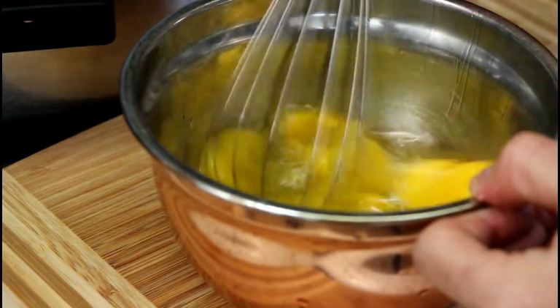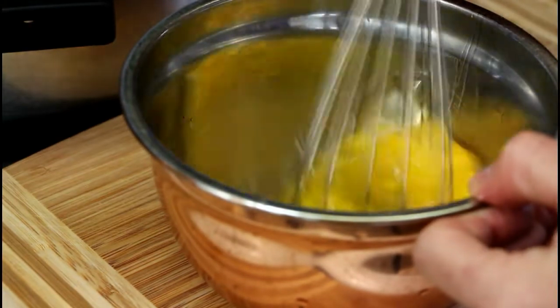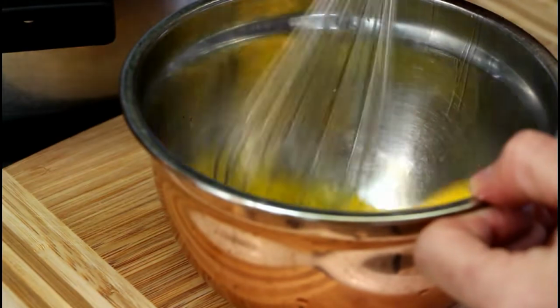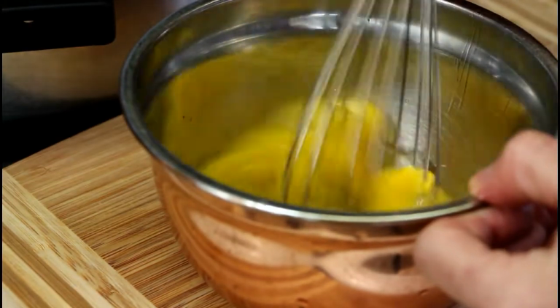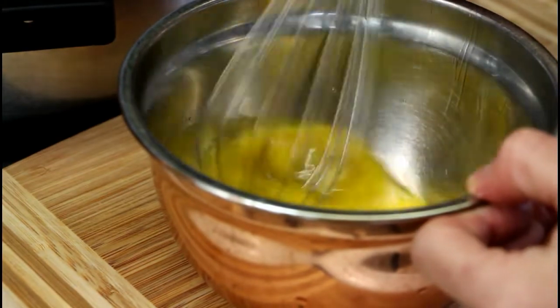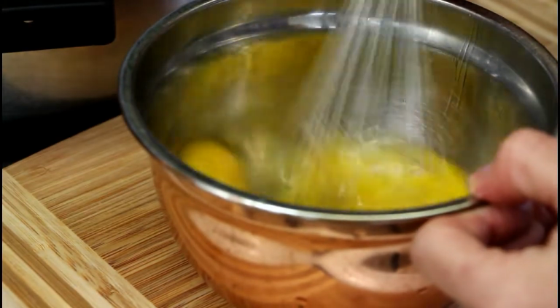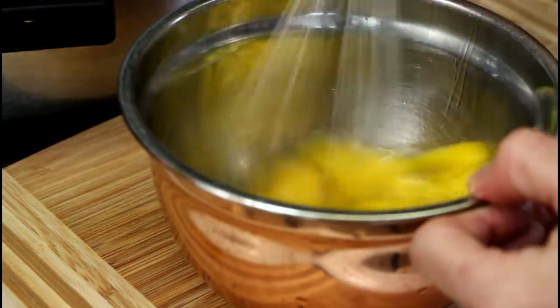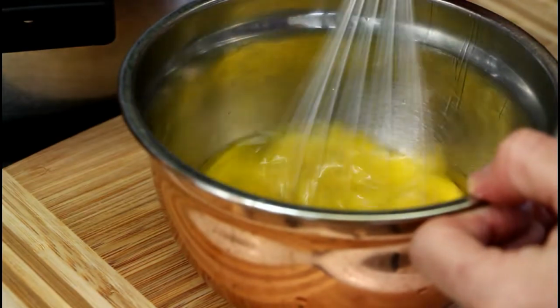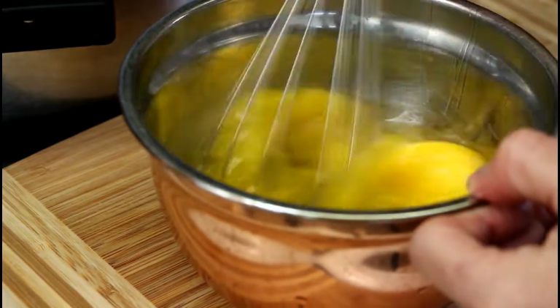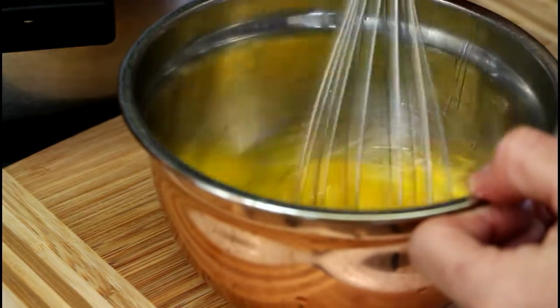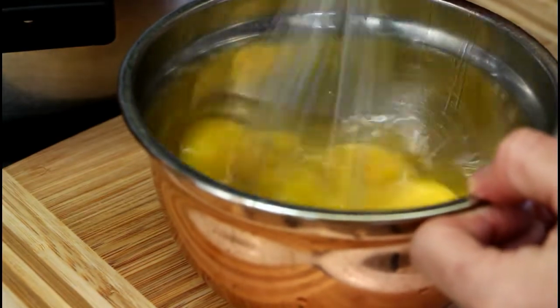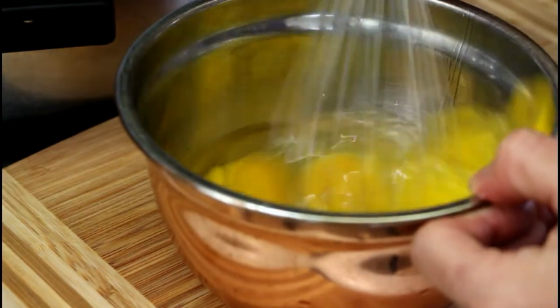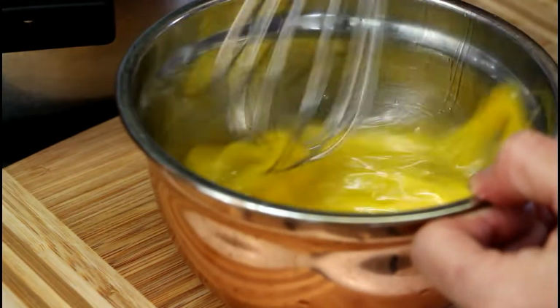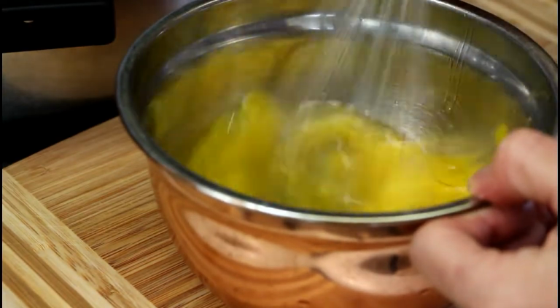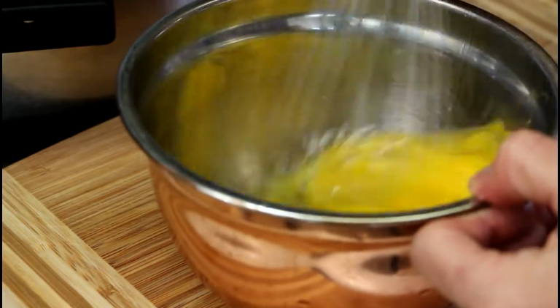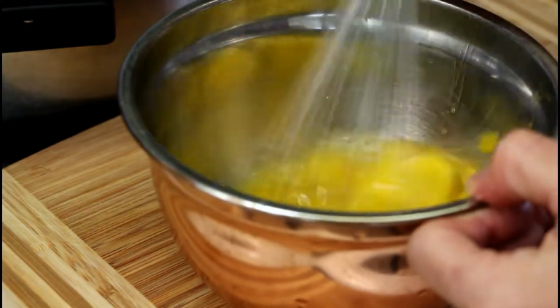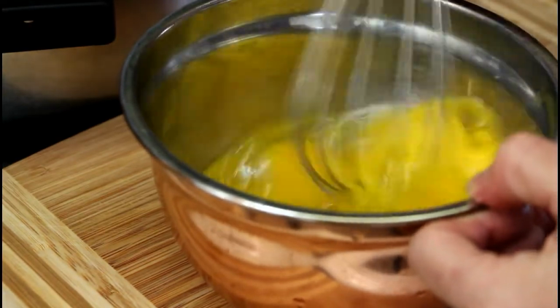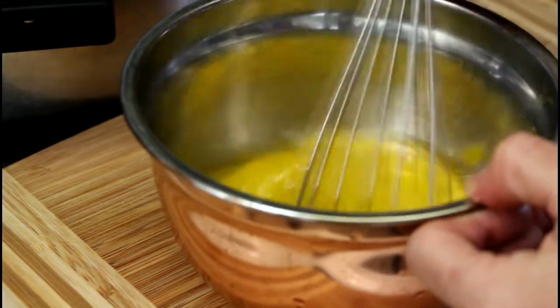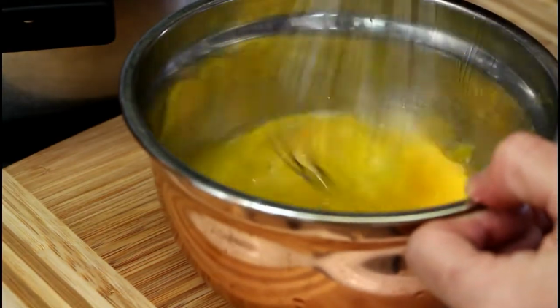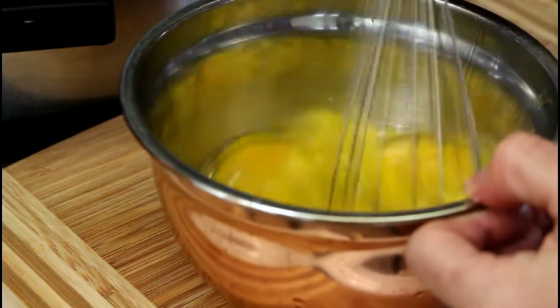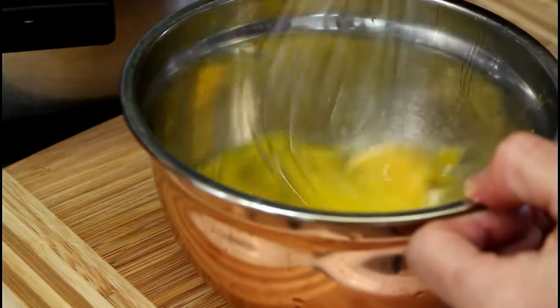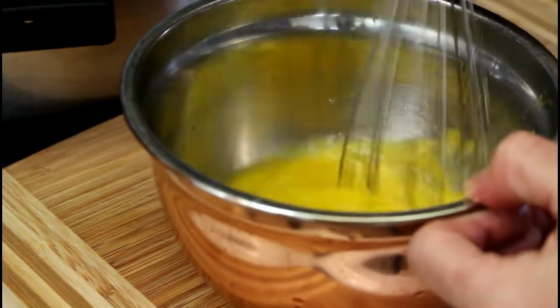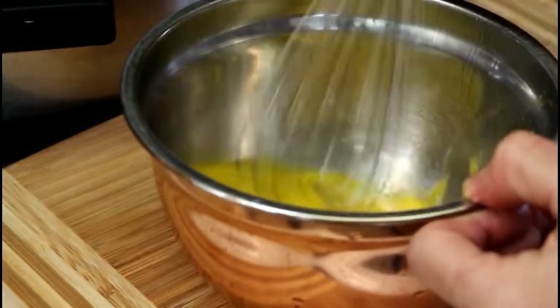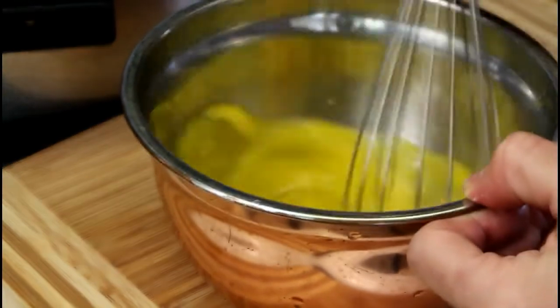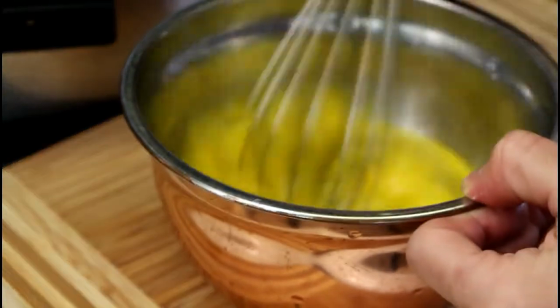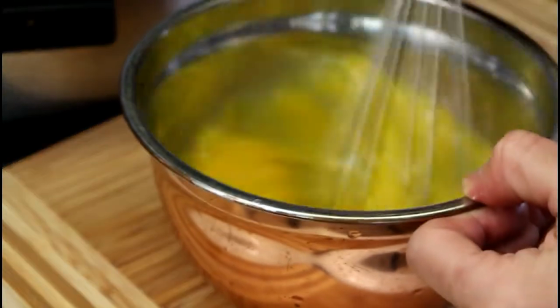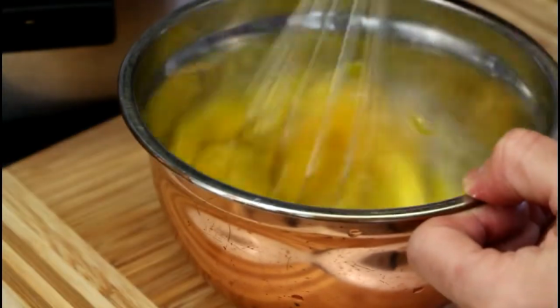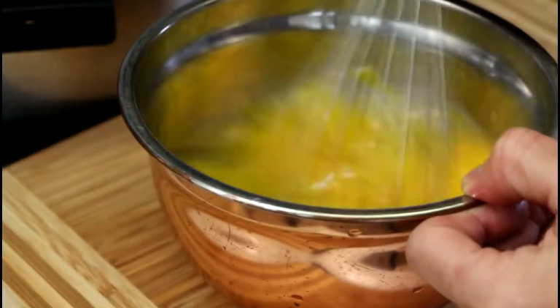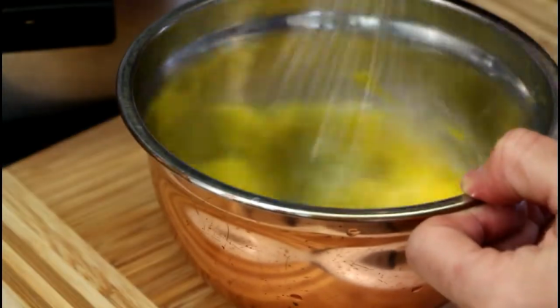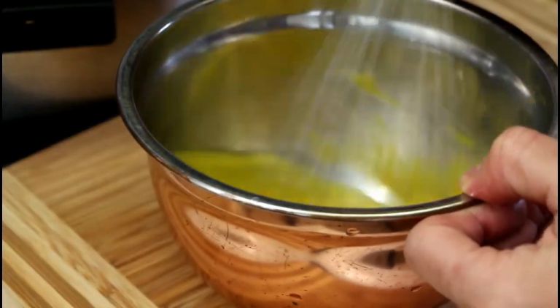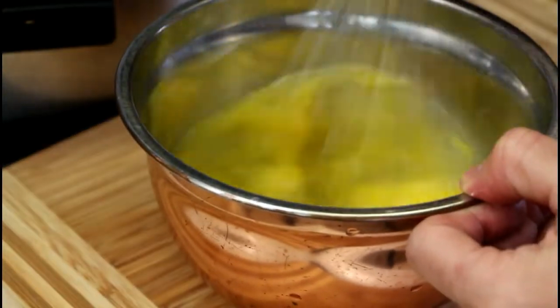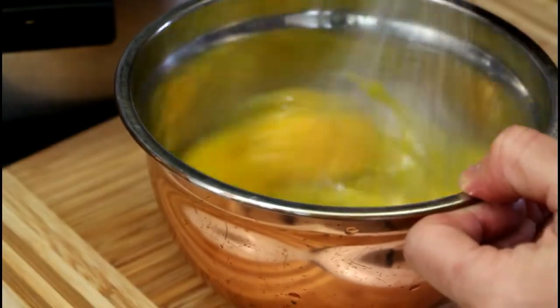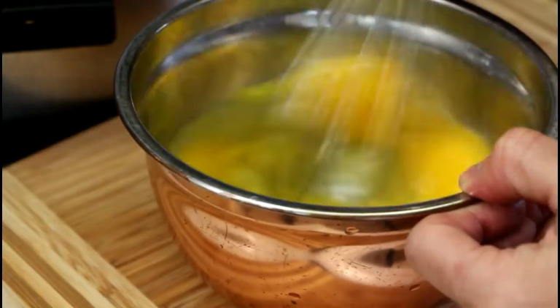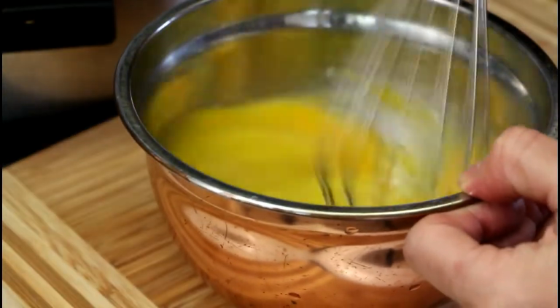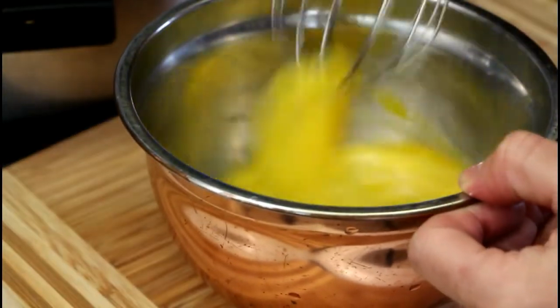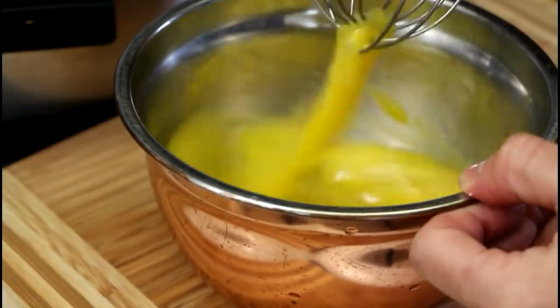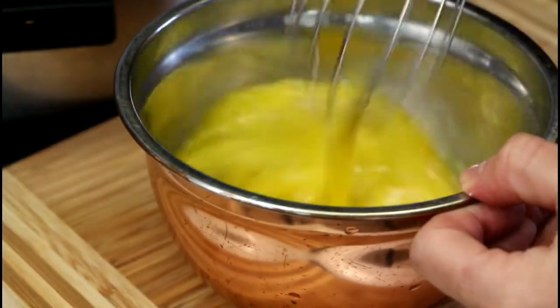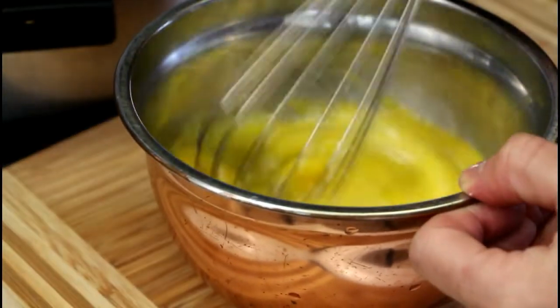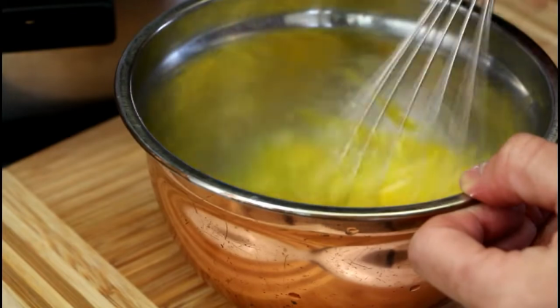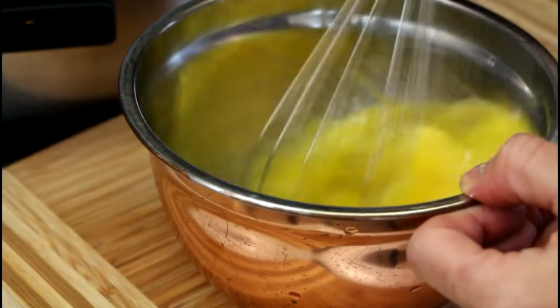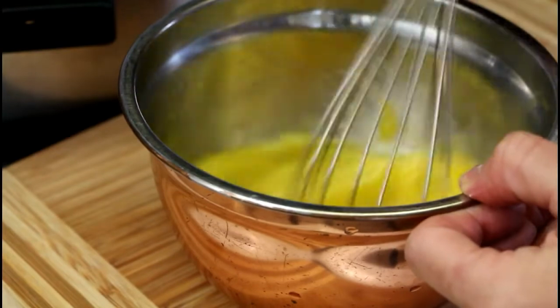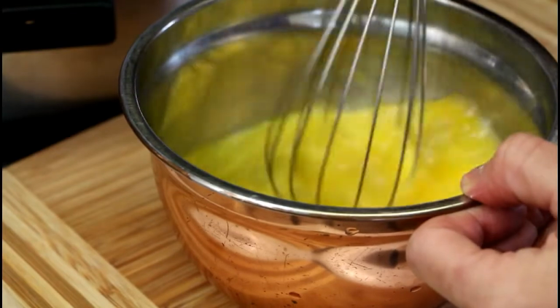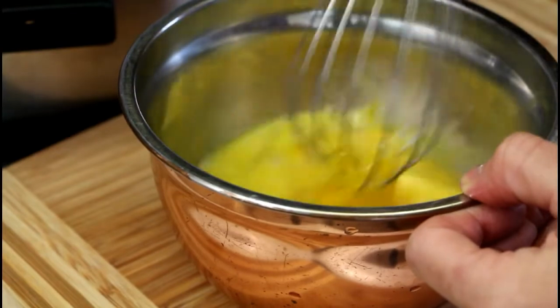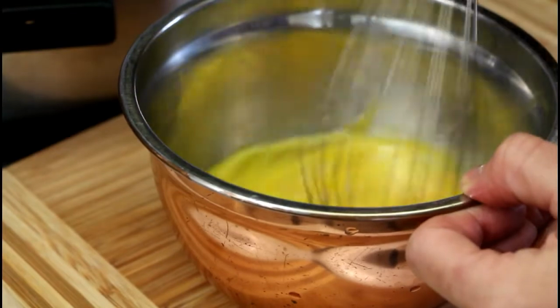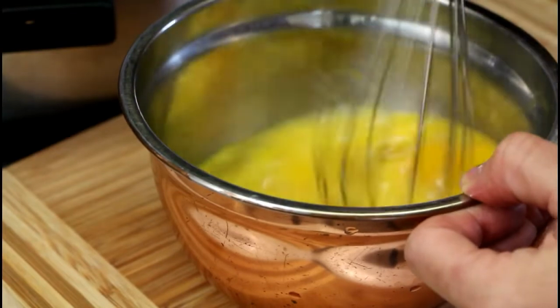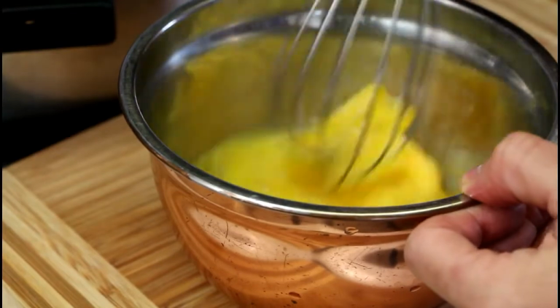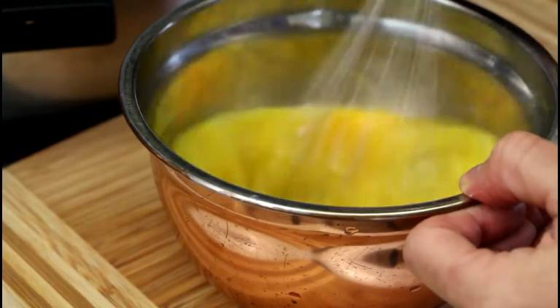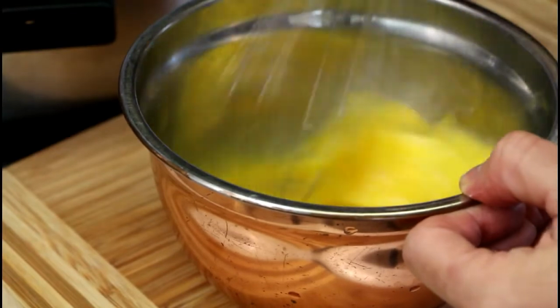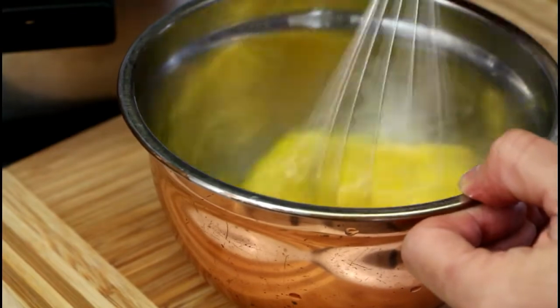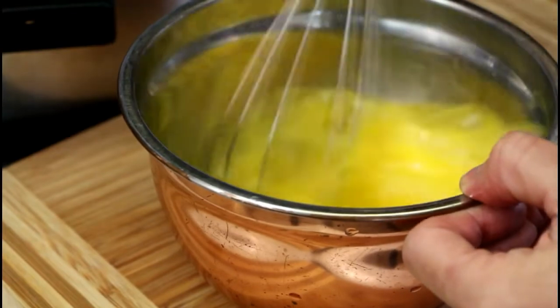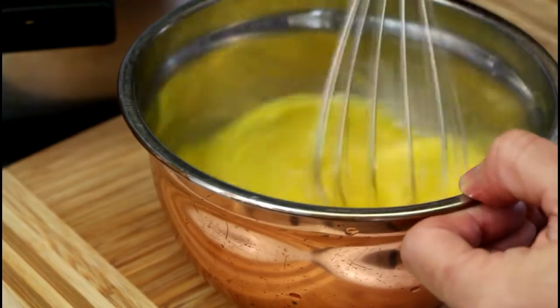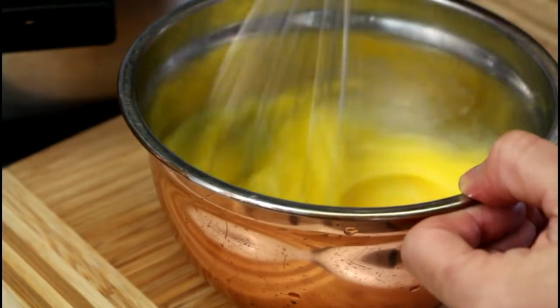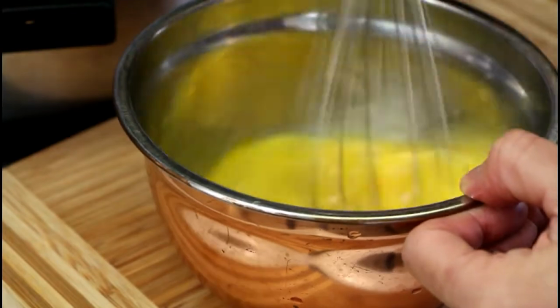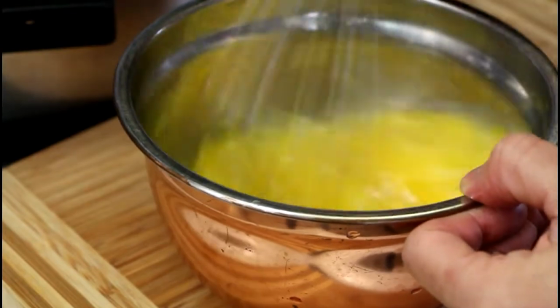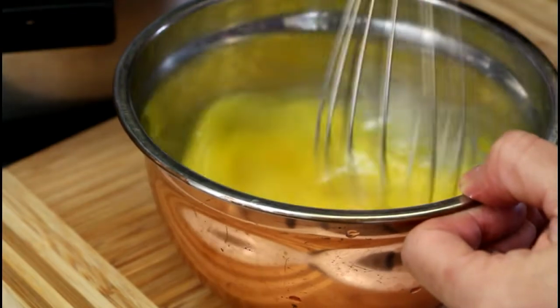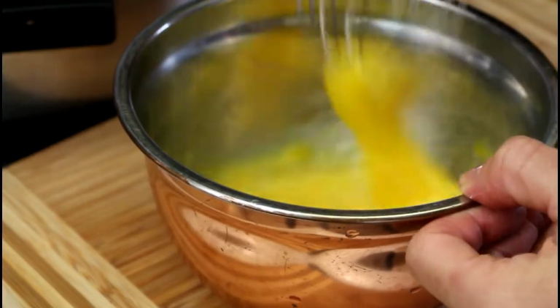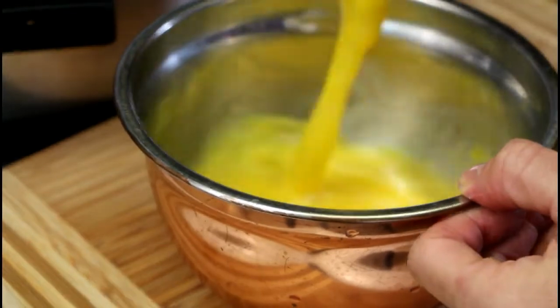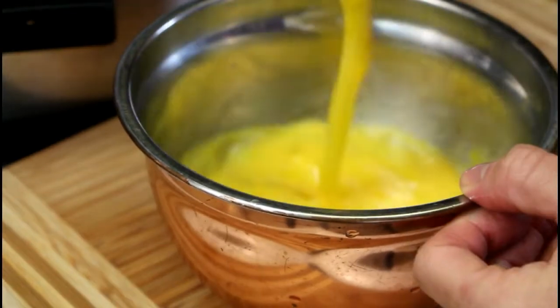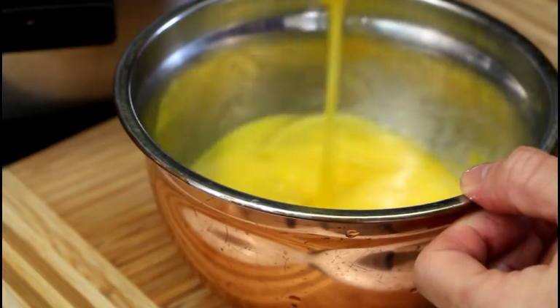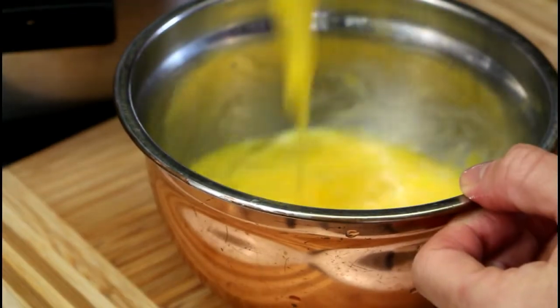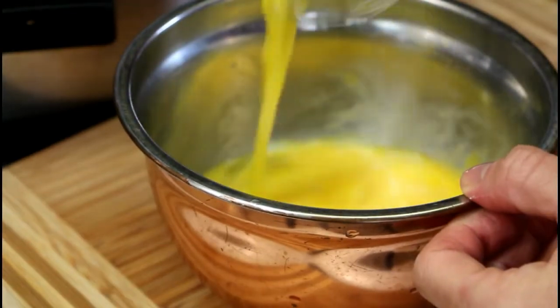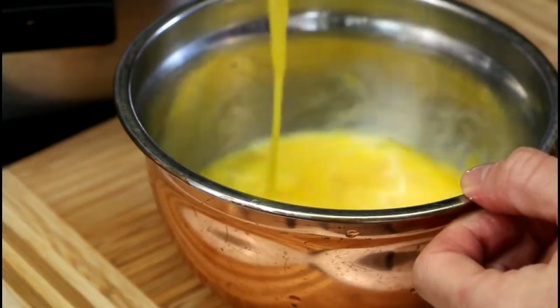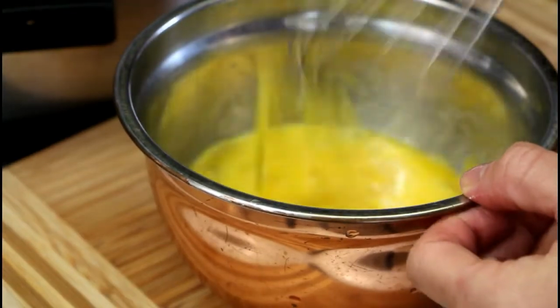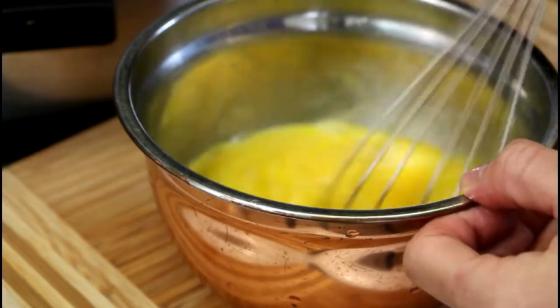Okay, let me beat the eggs. We basically need everything mixed up so we can drizzle it in later.